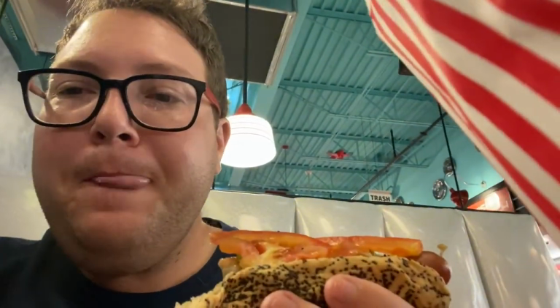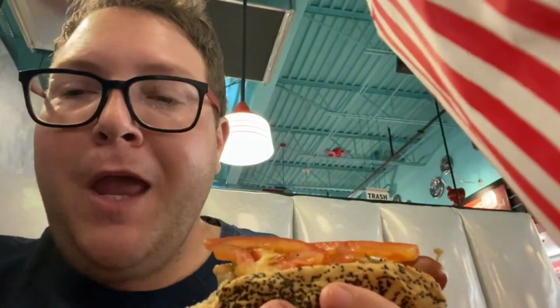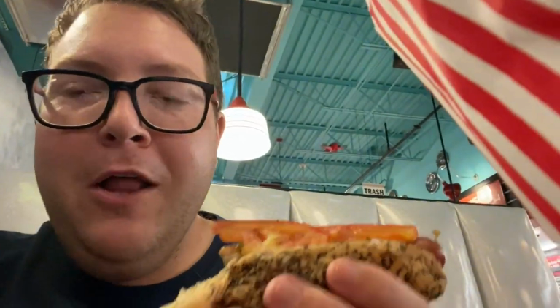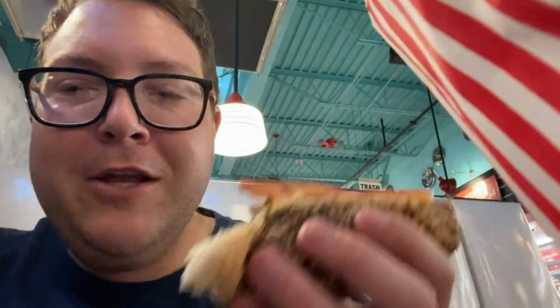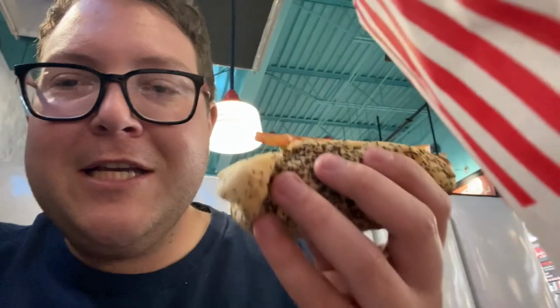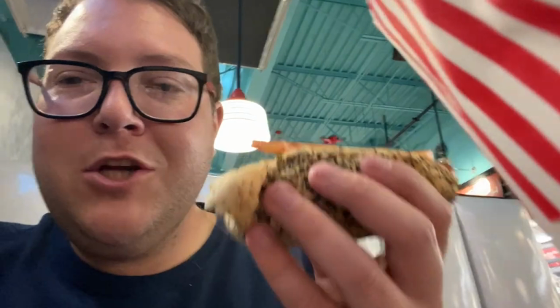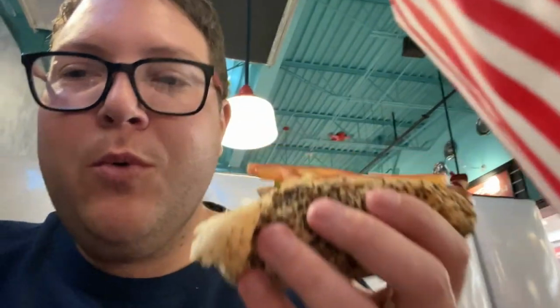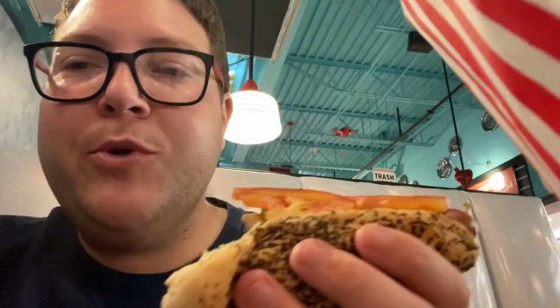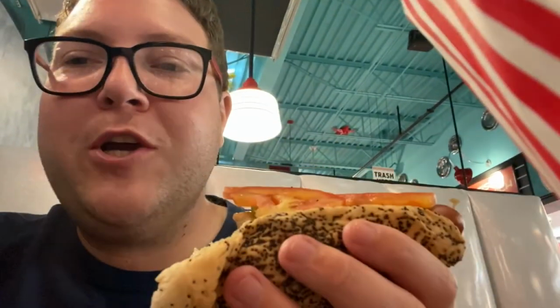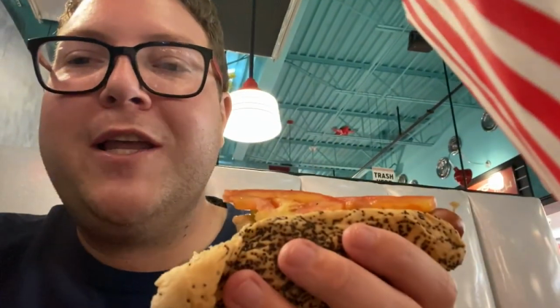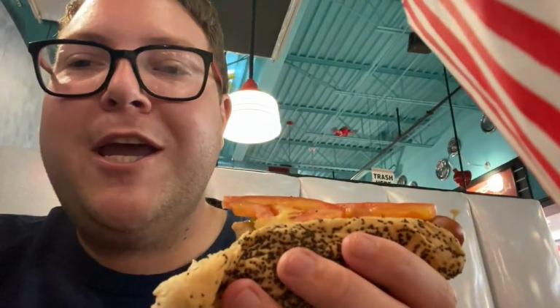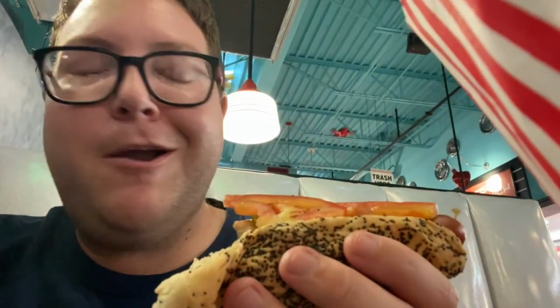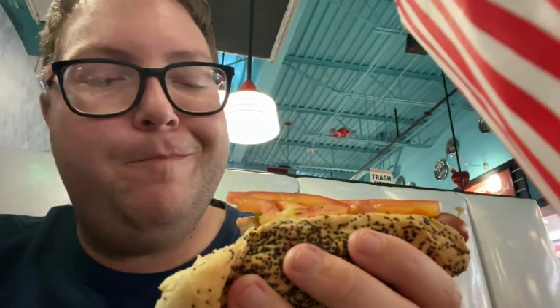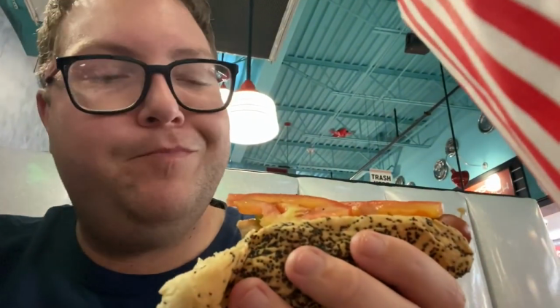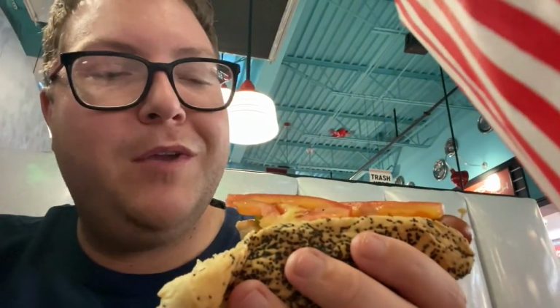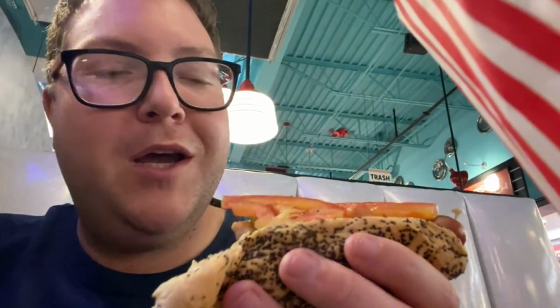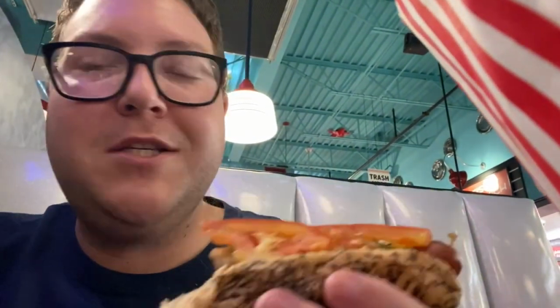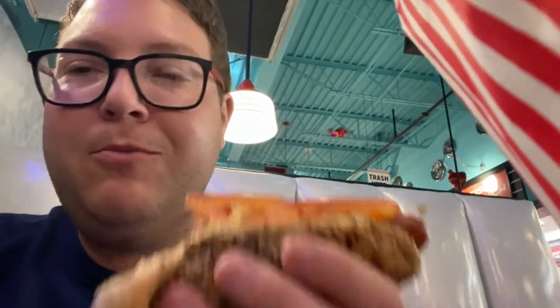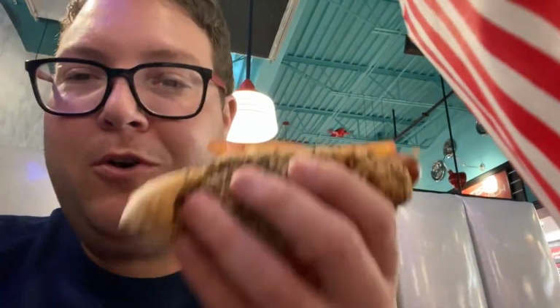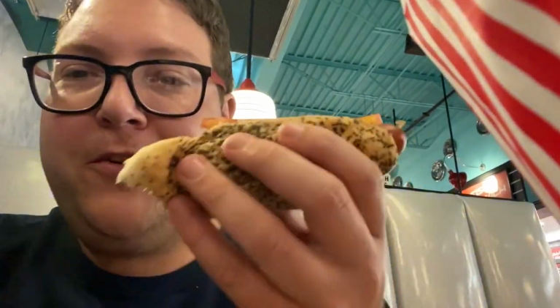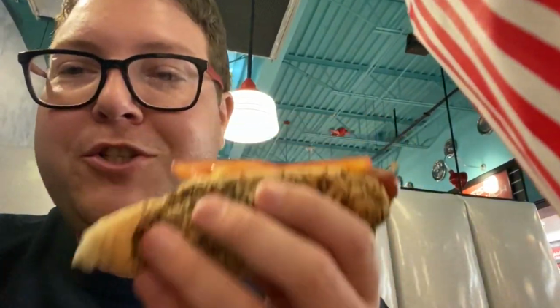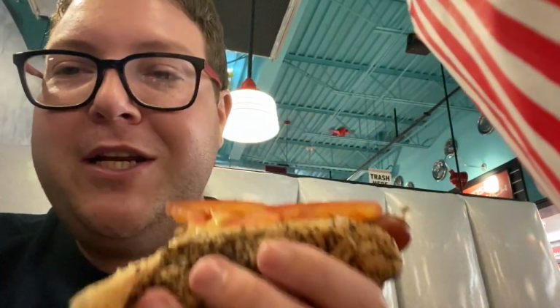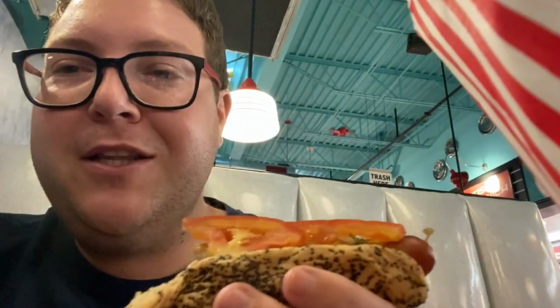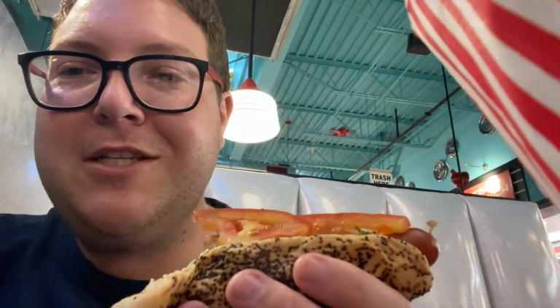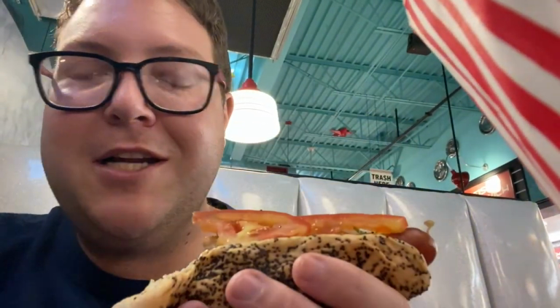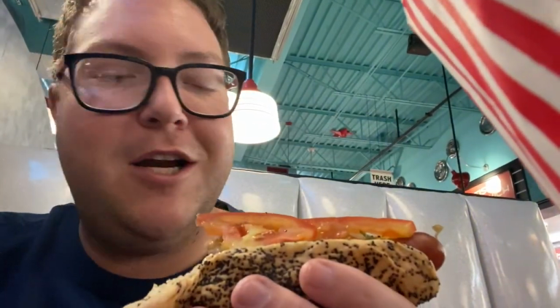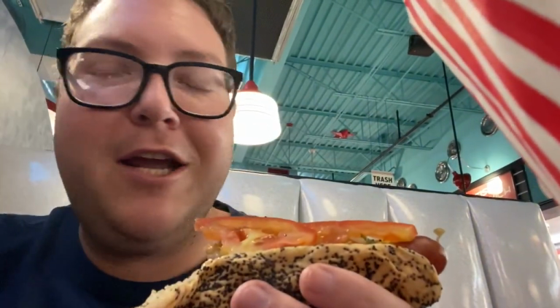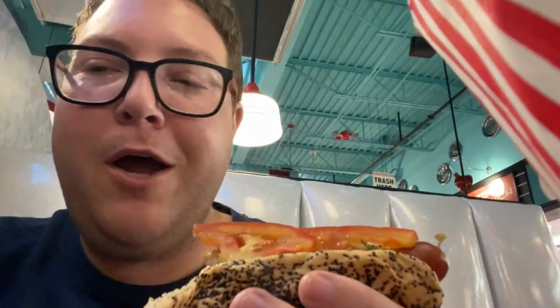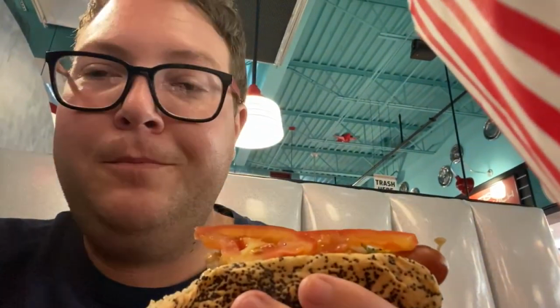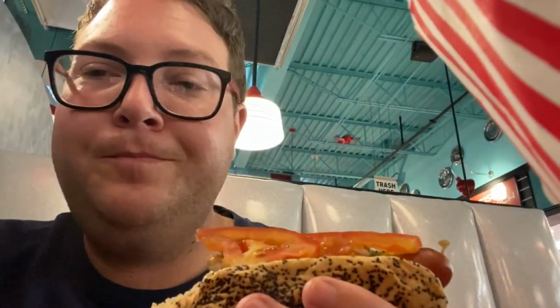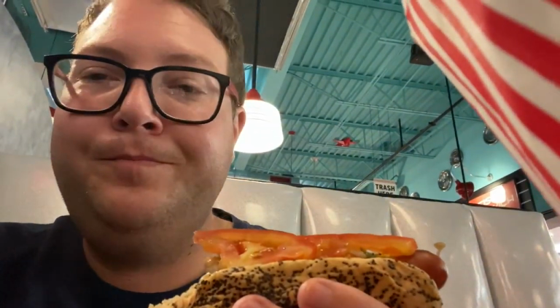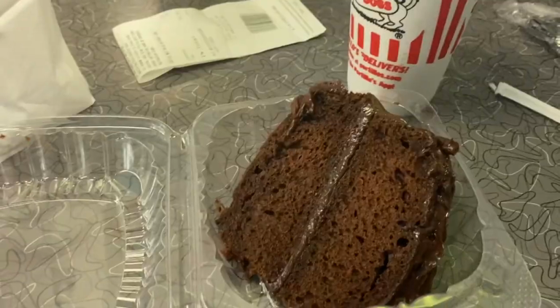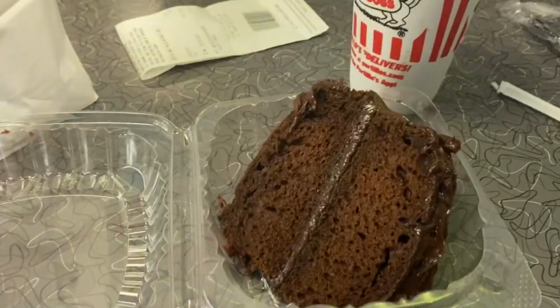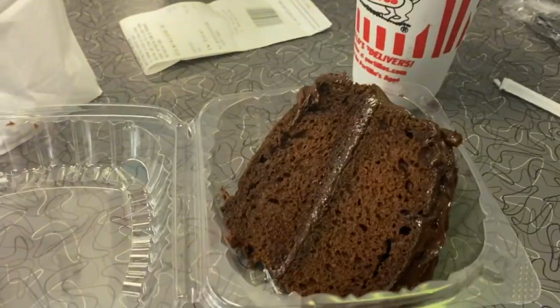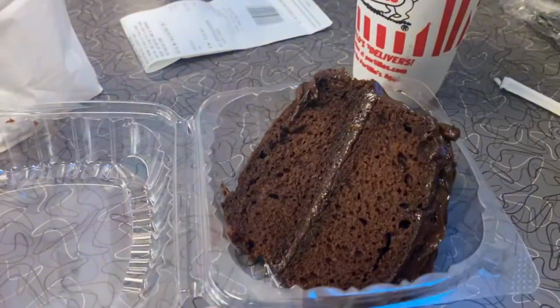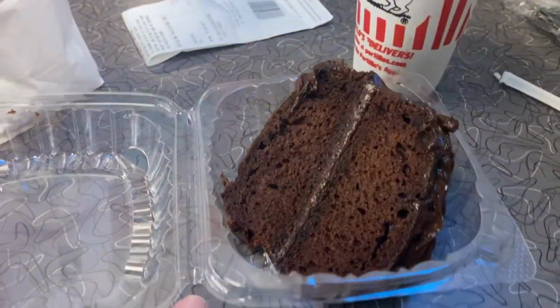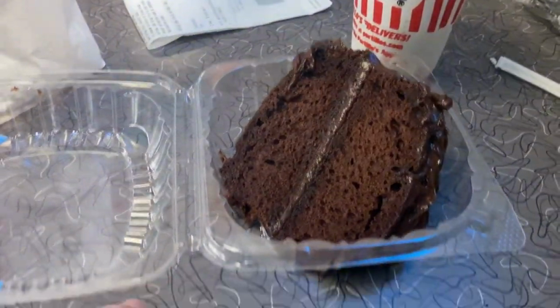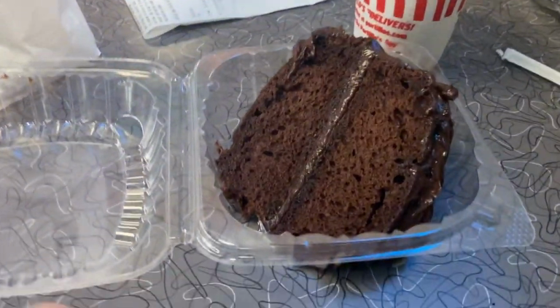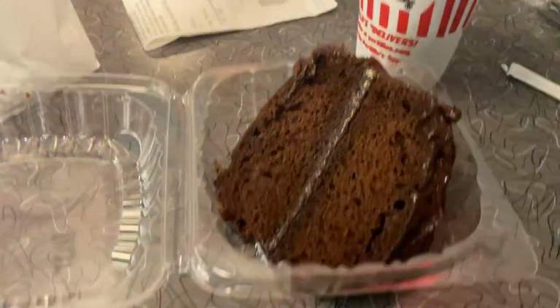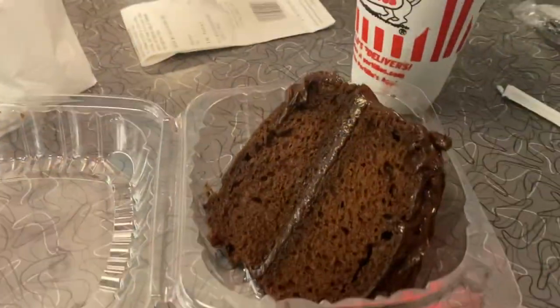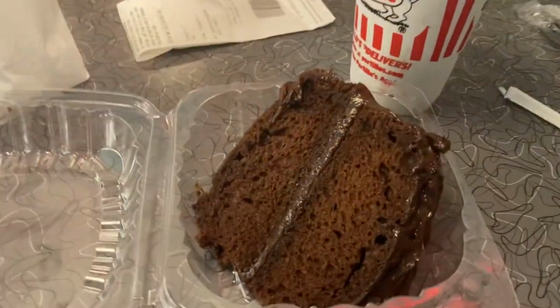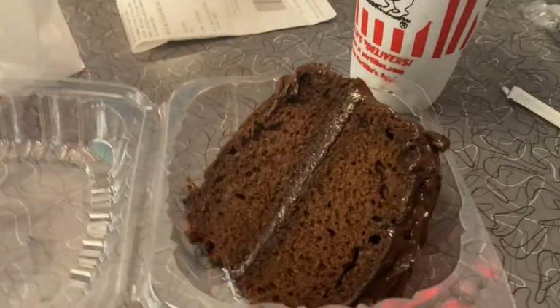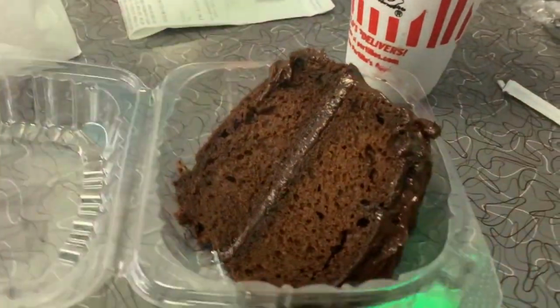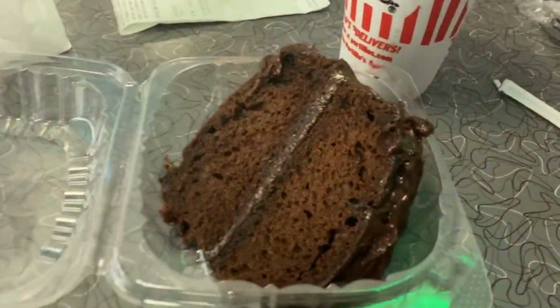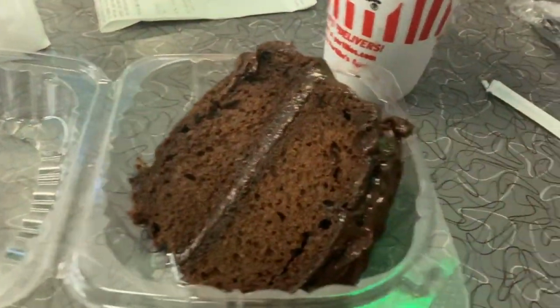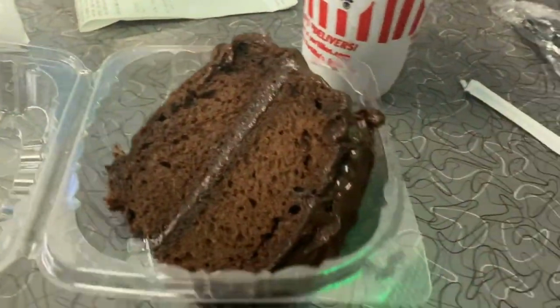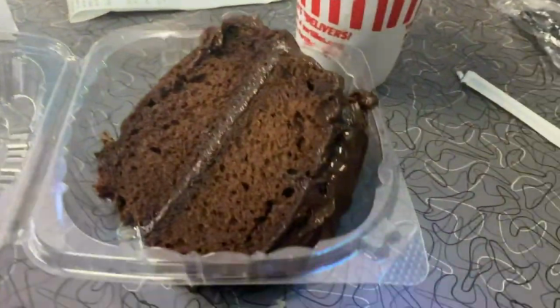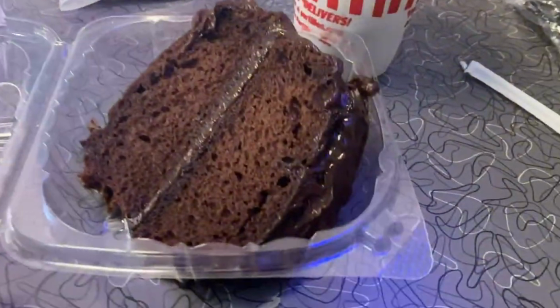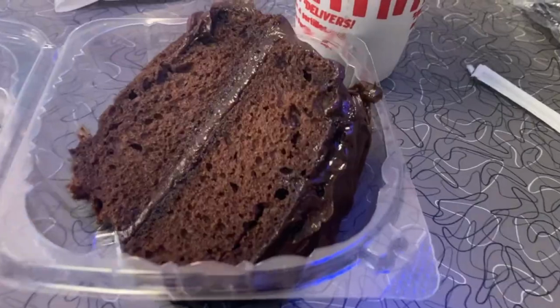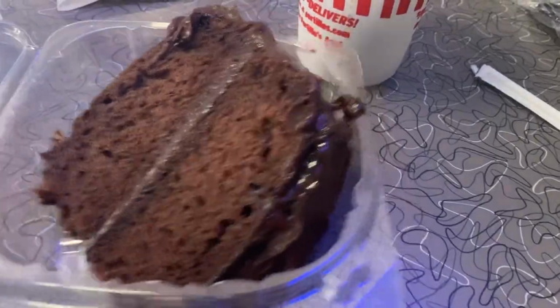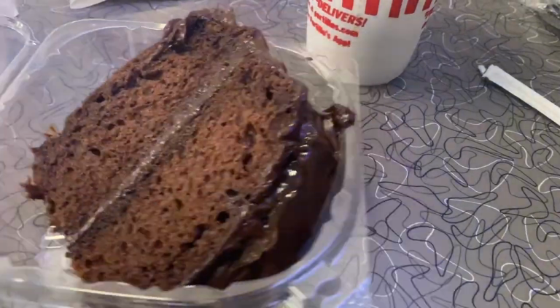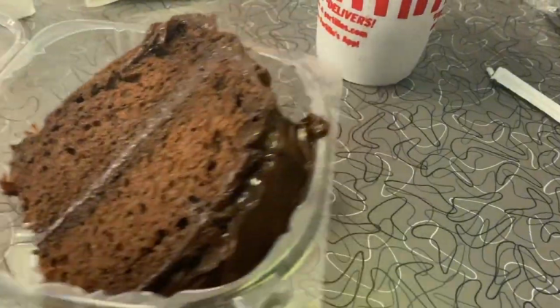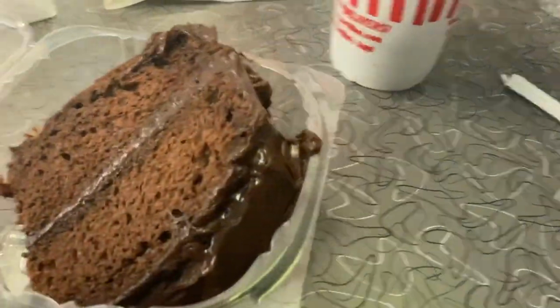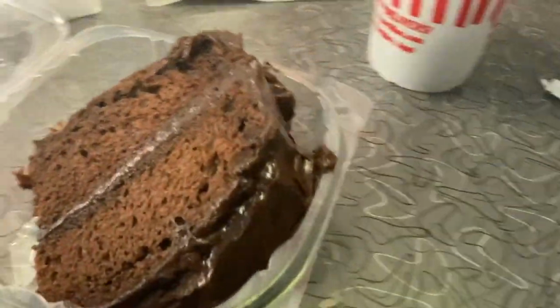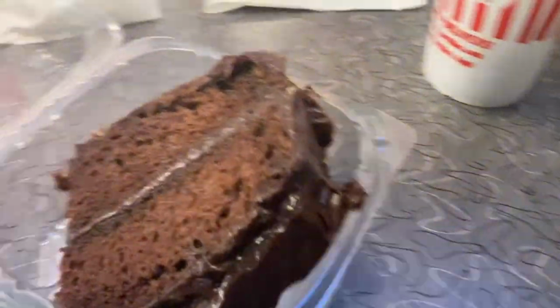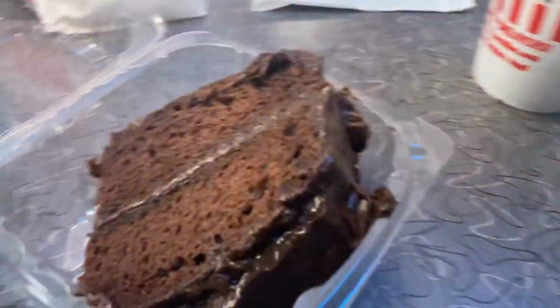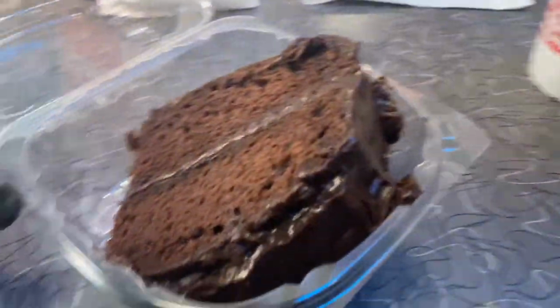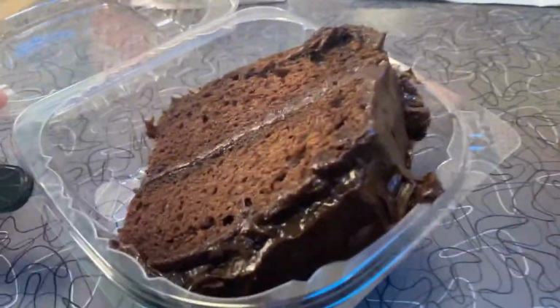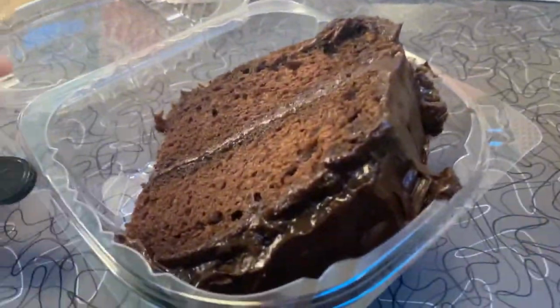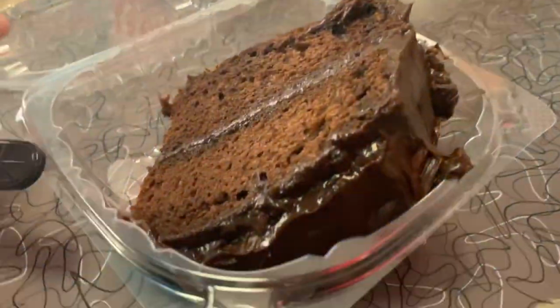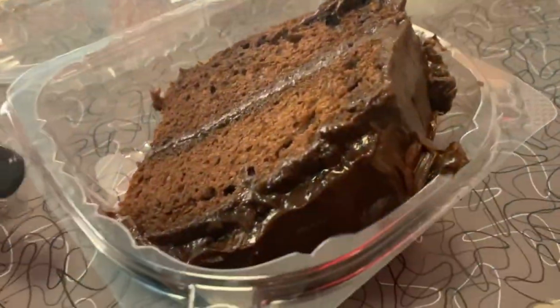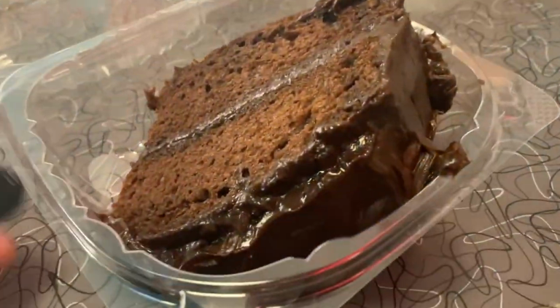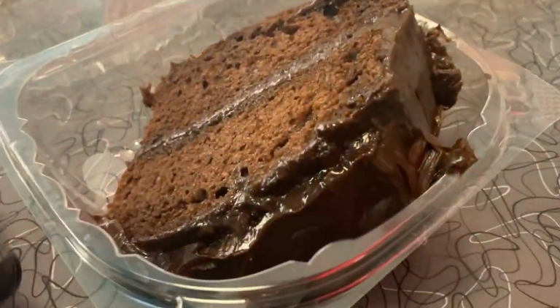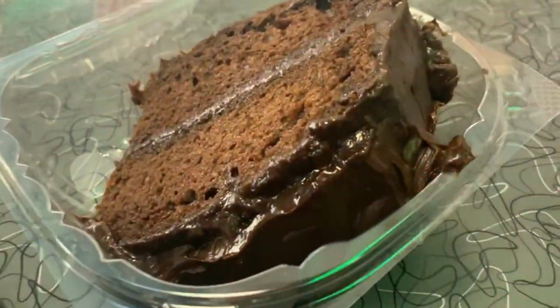I'll let you guys know when we try the cake, because I'm going to finish eating this hot dog now. Alright, we finished our entrees. On to dessert.